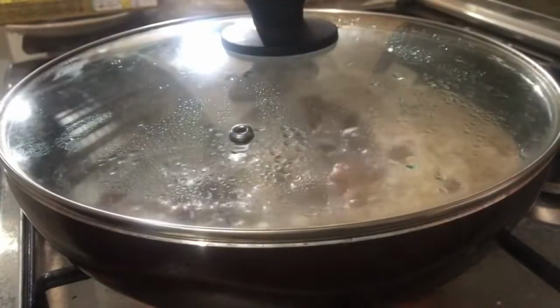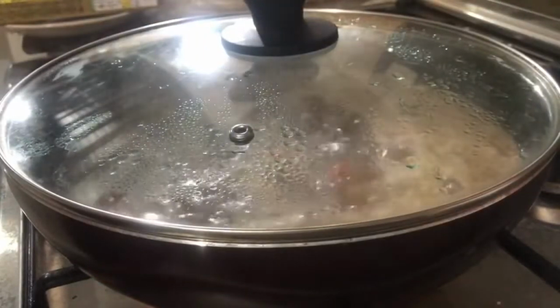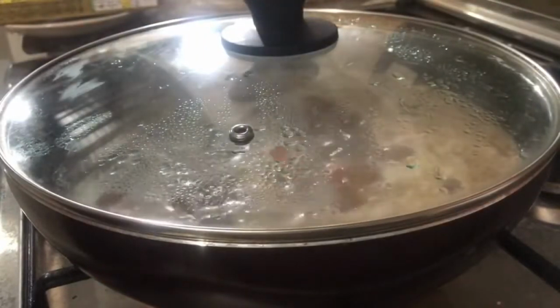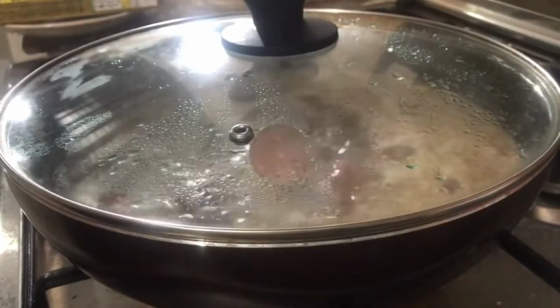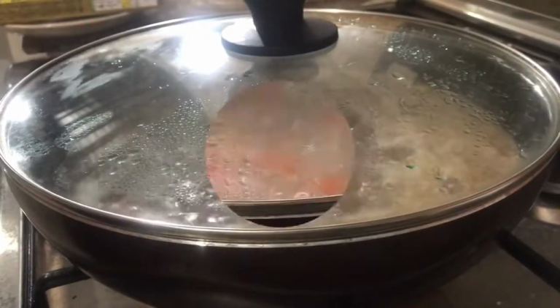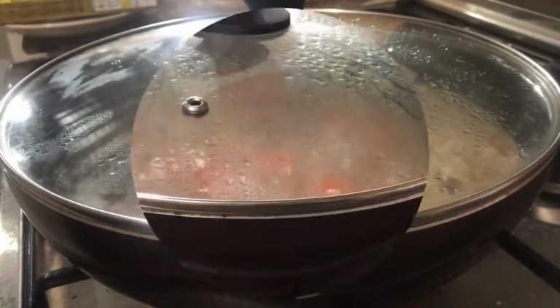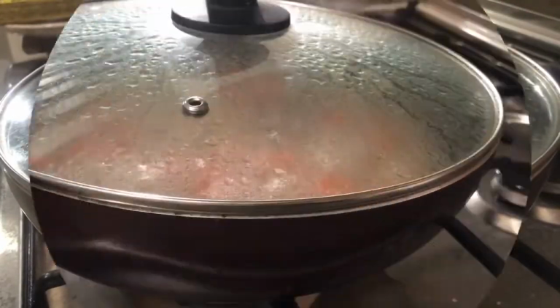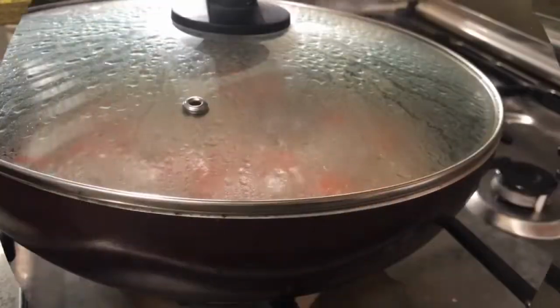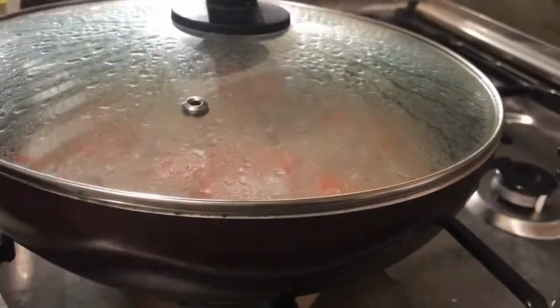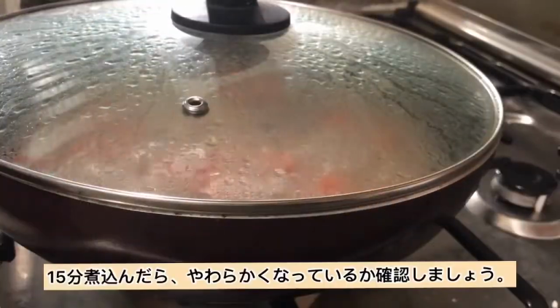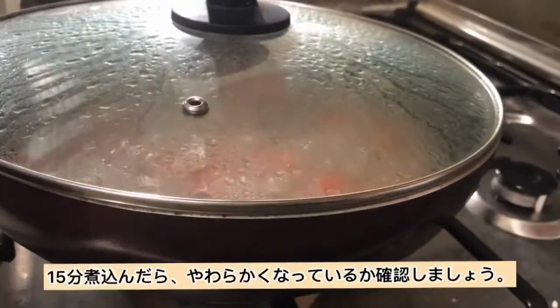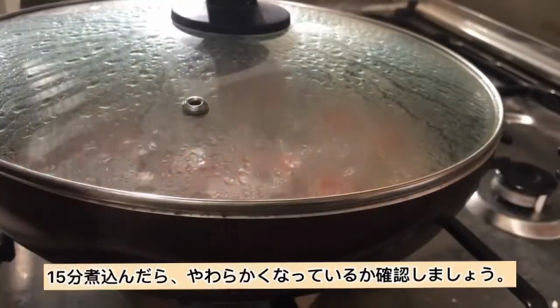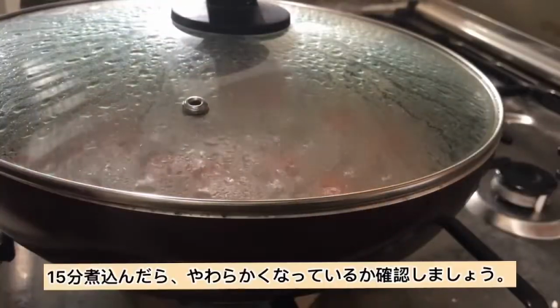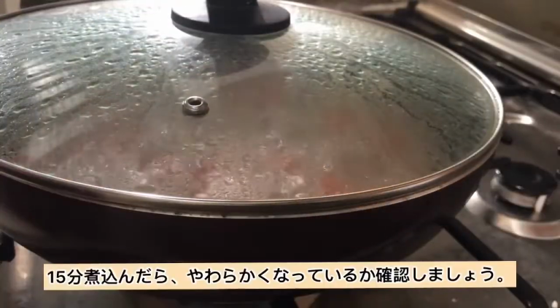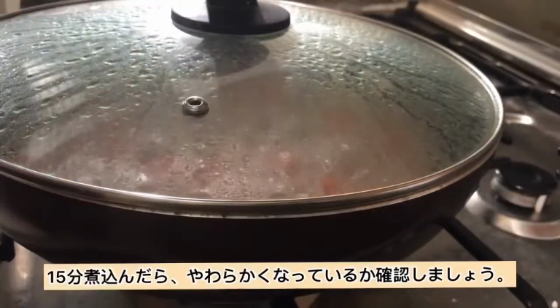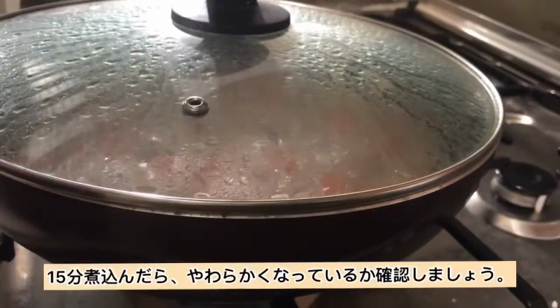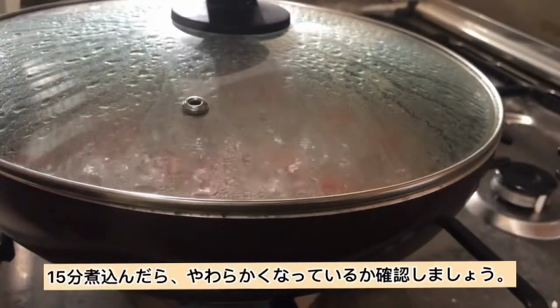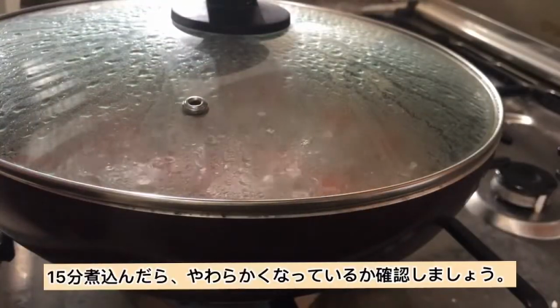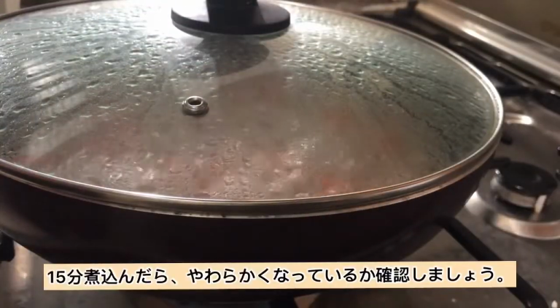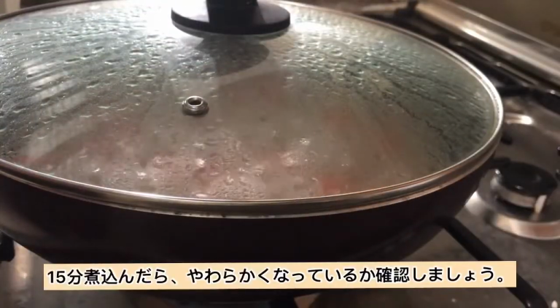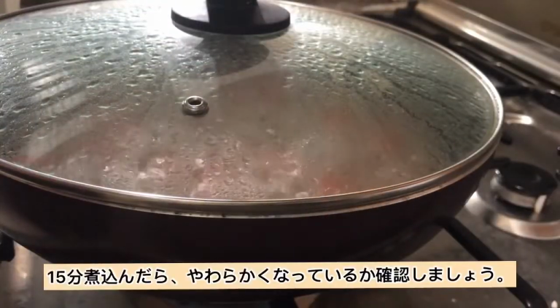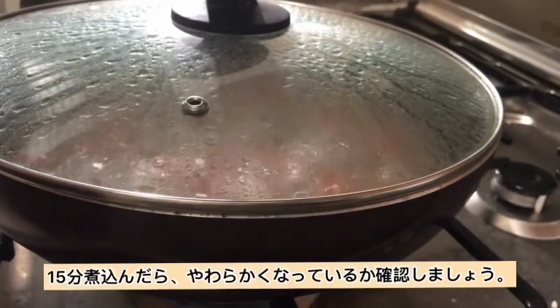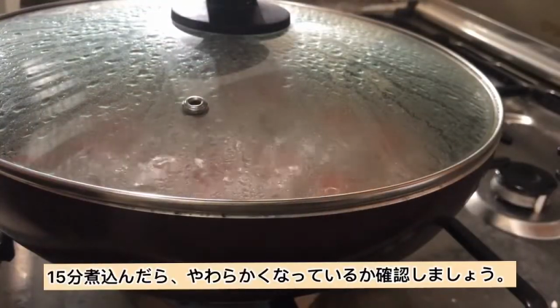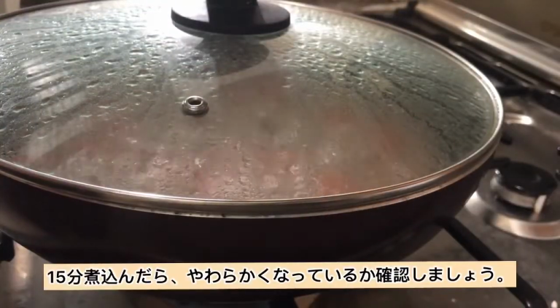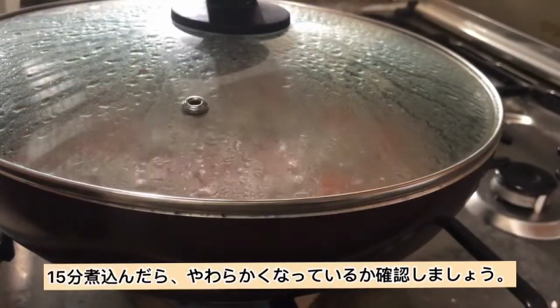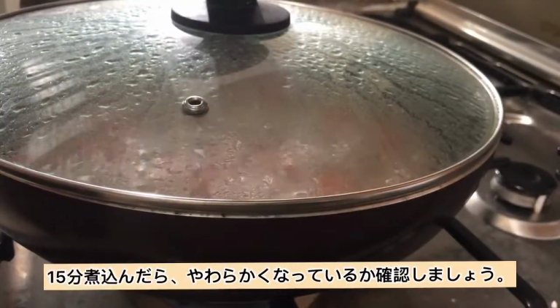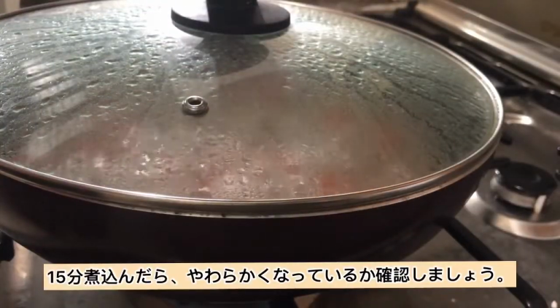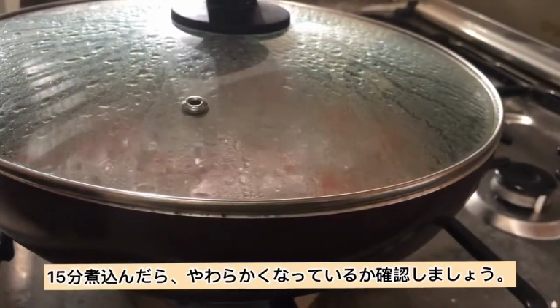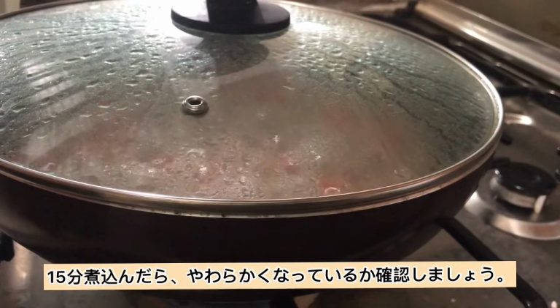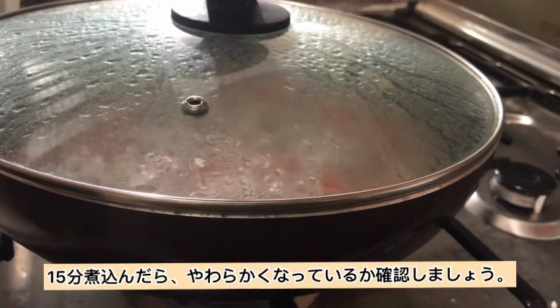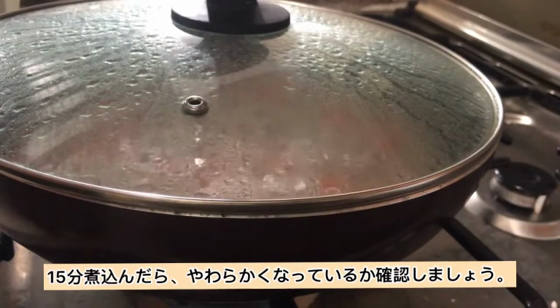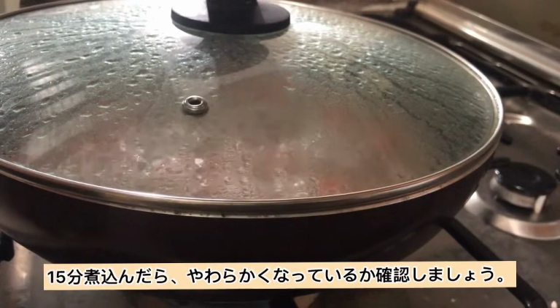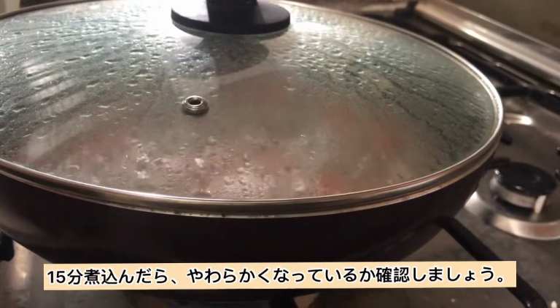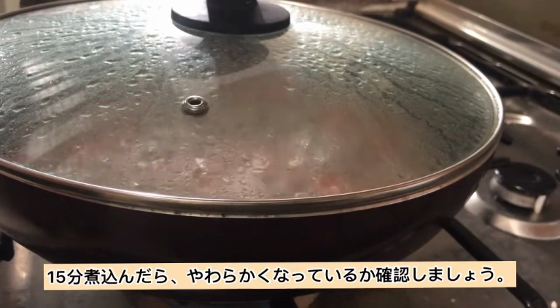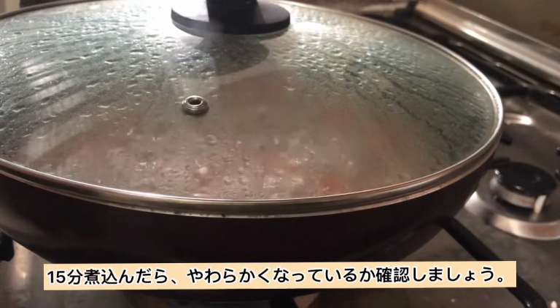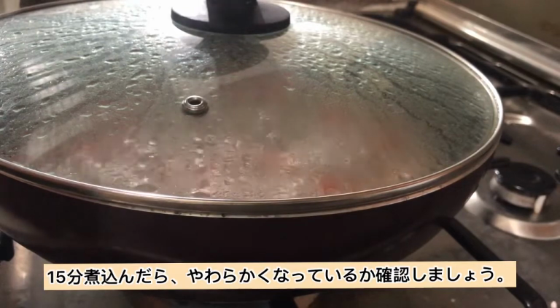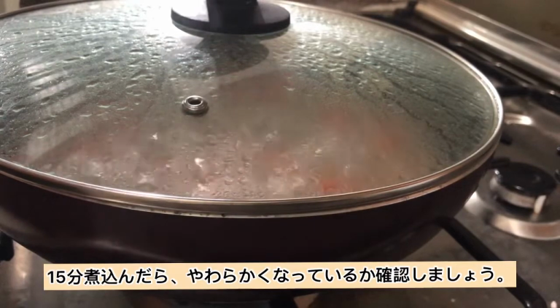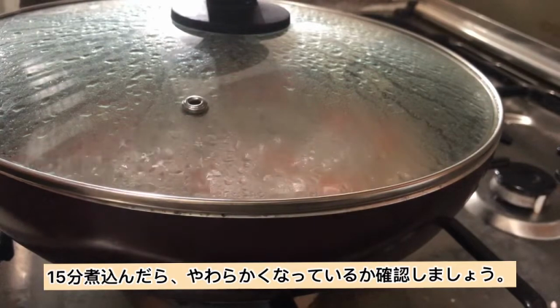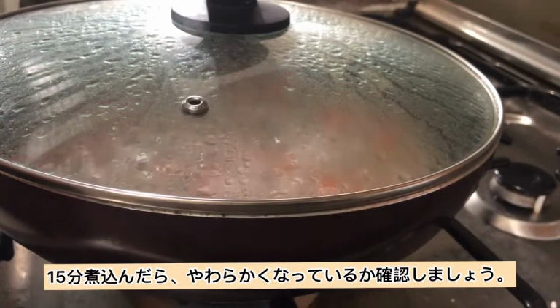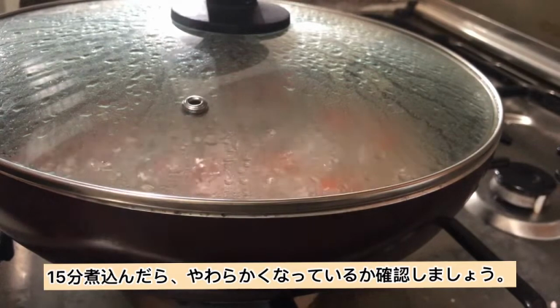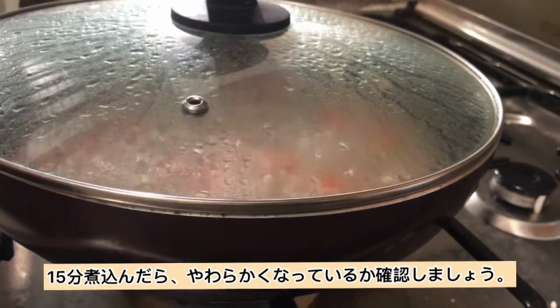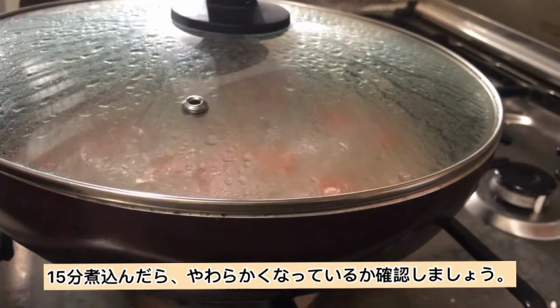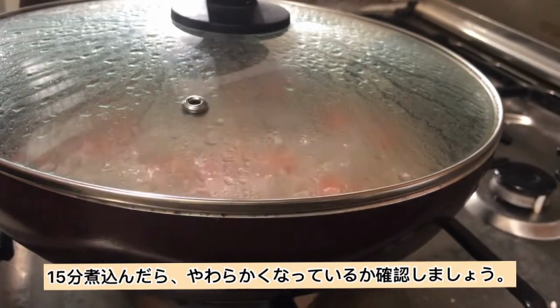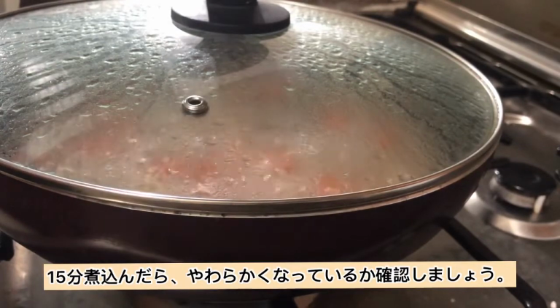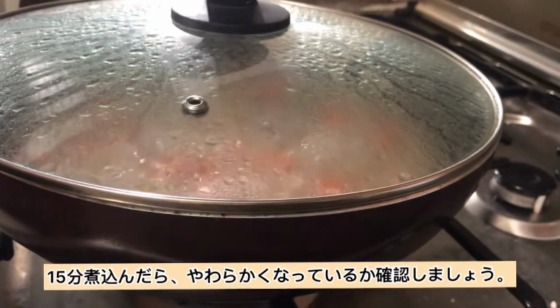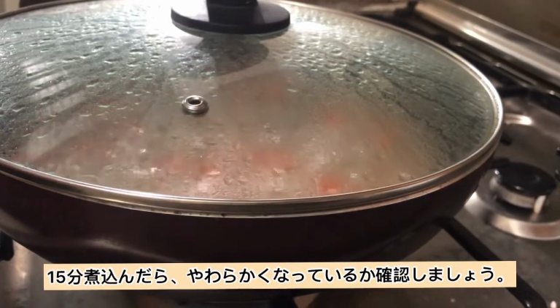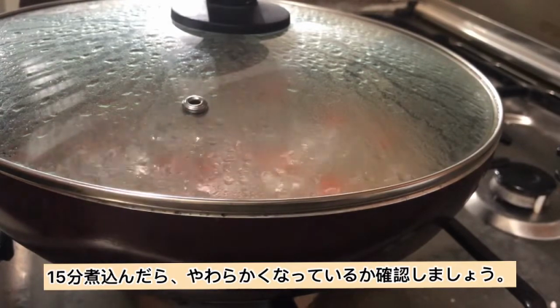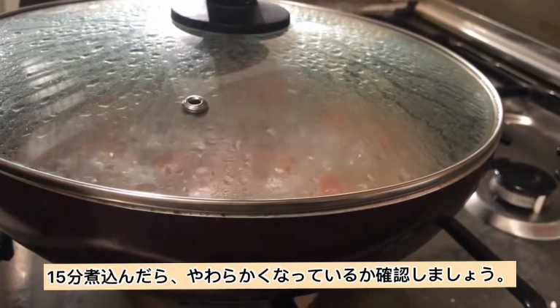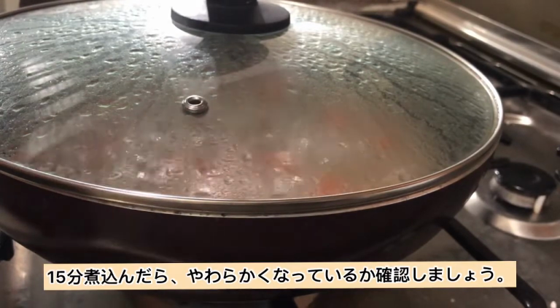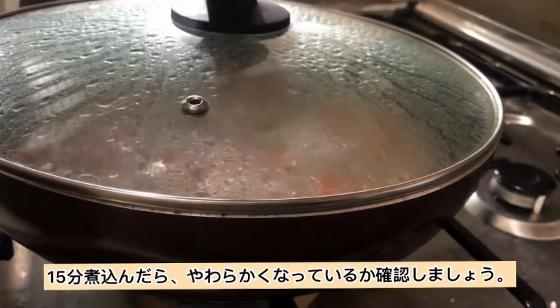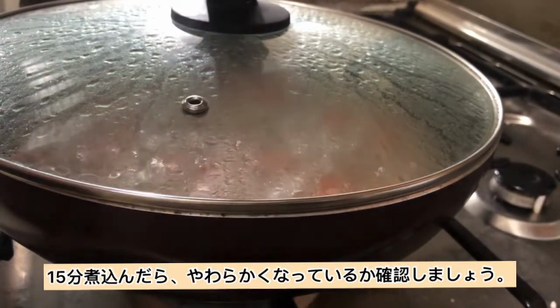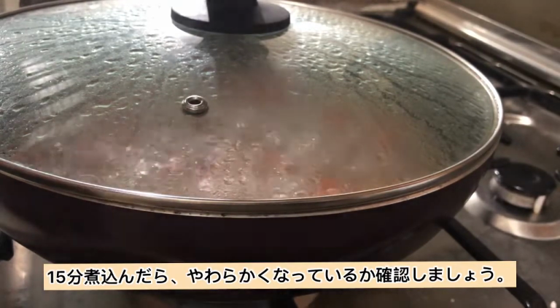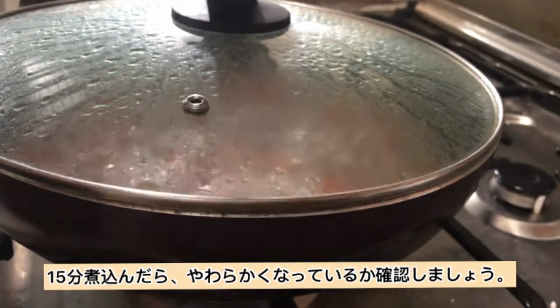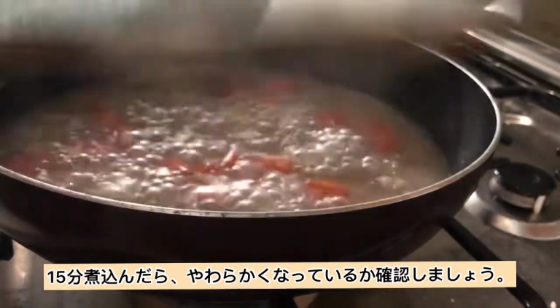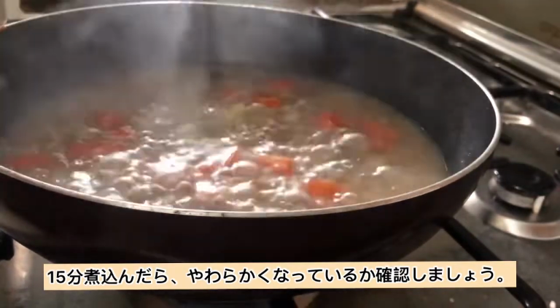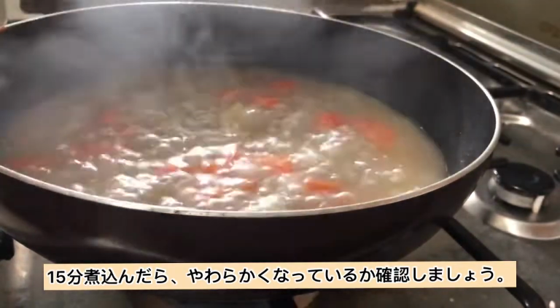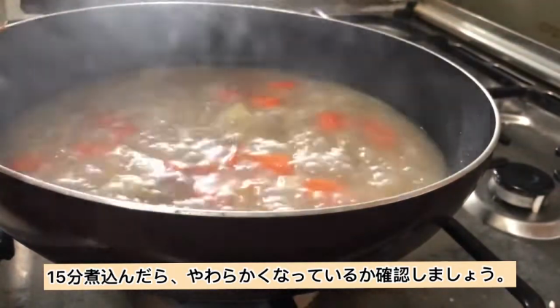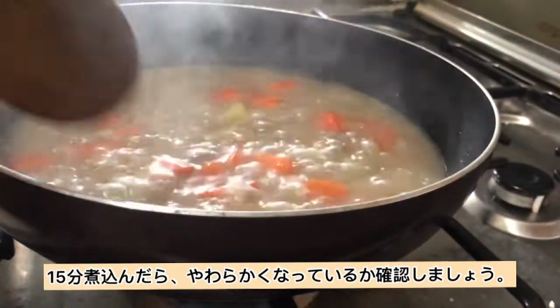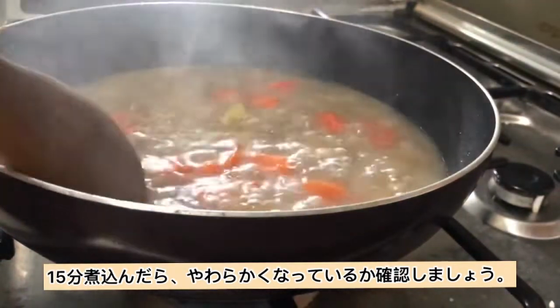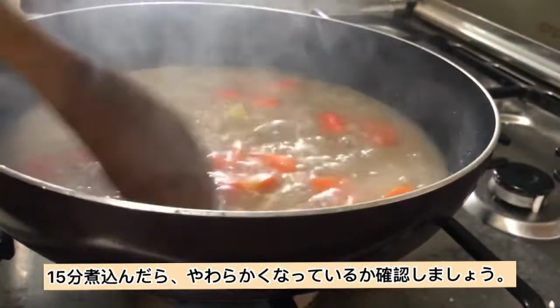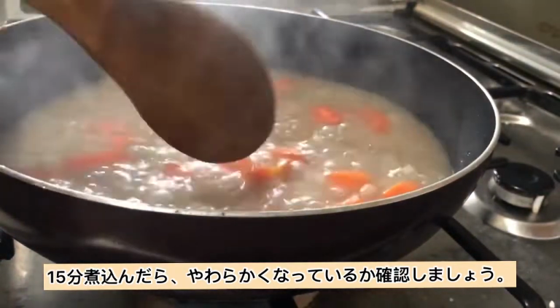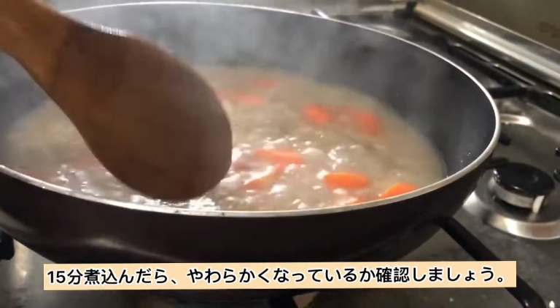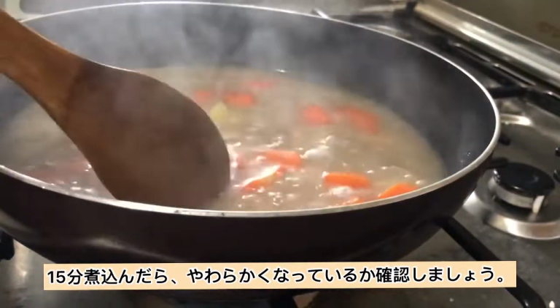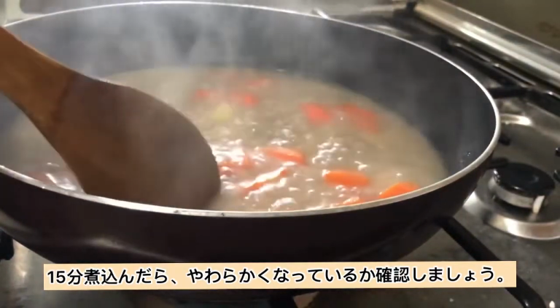After simmering for 15 minutes, let's check if it is already tender.